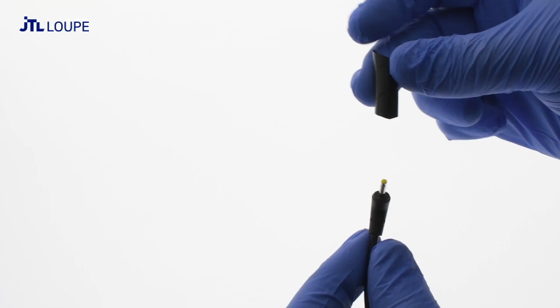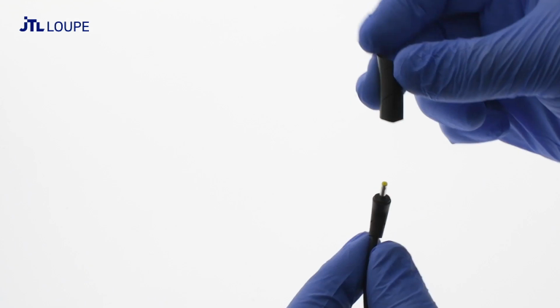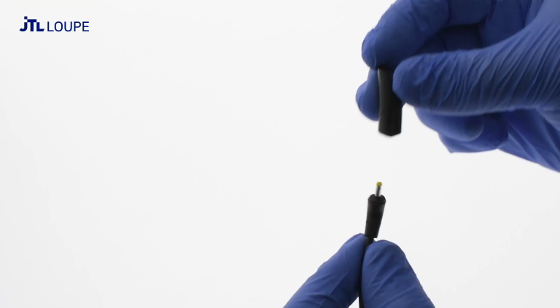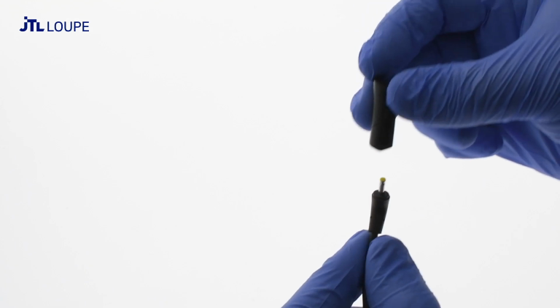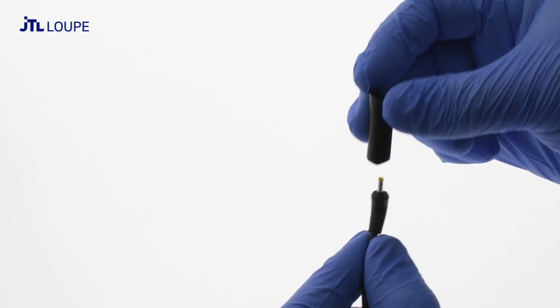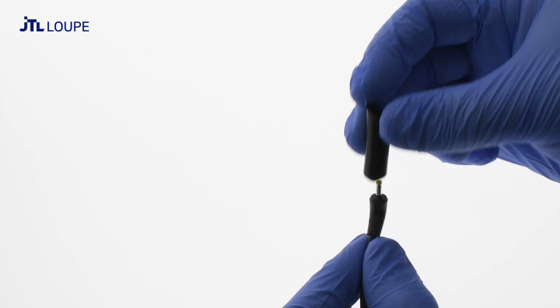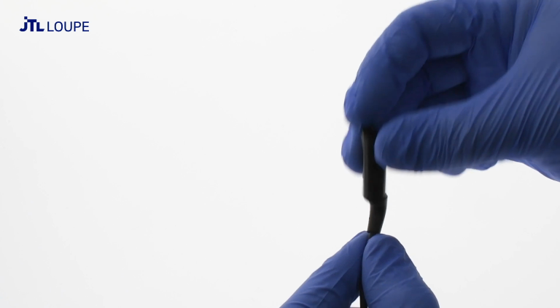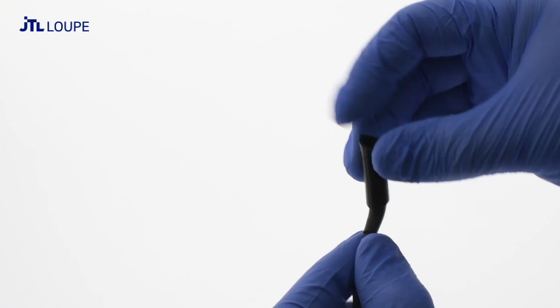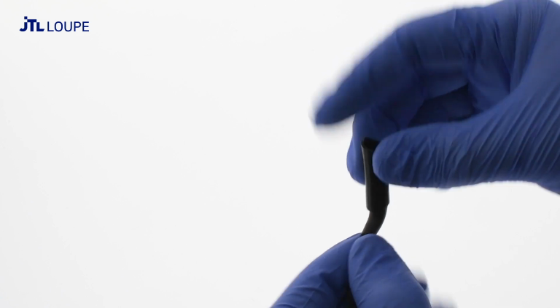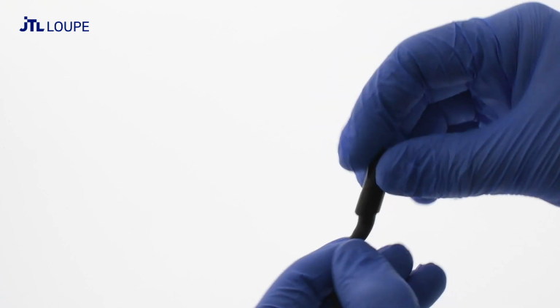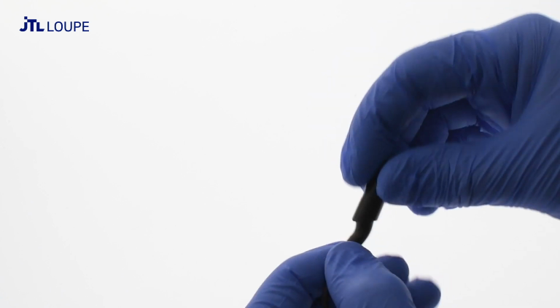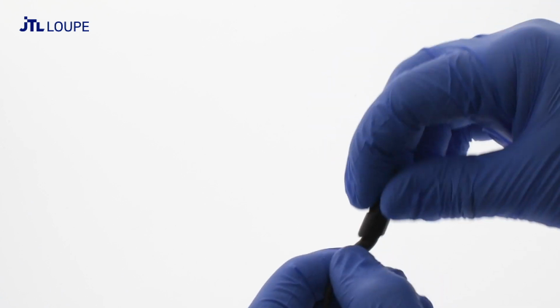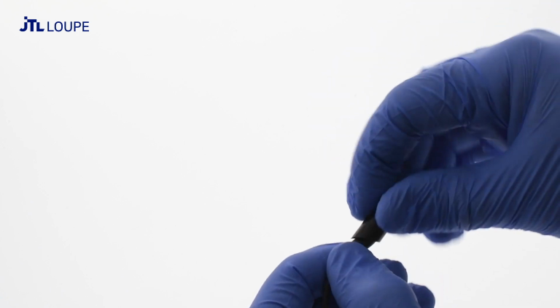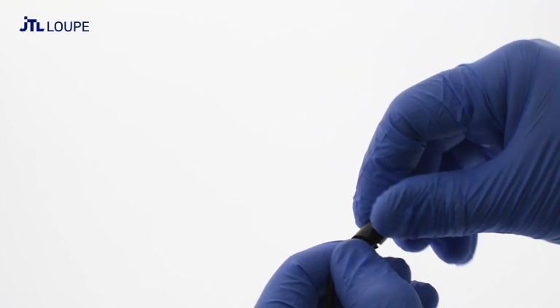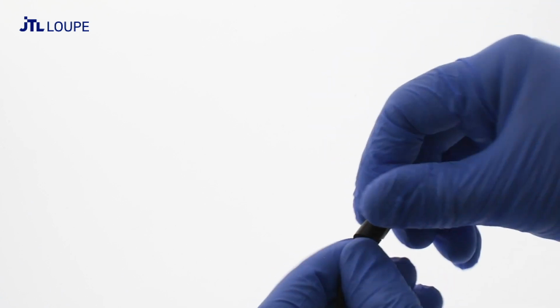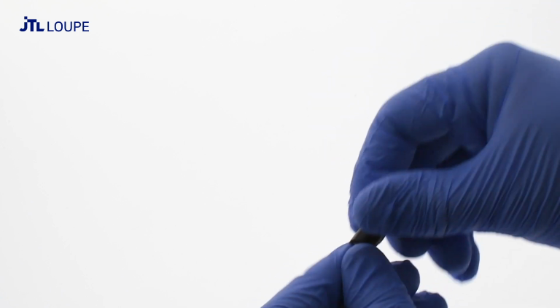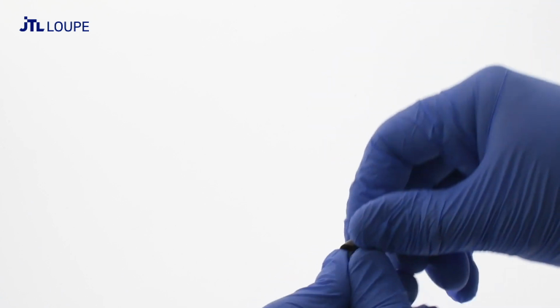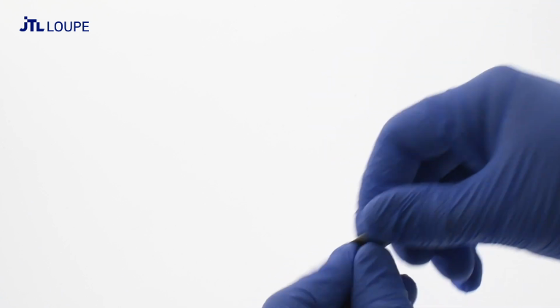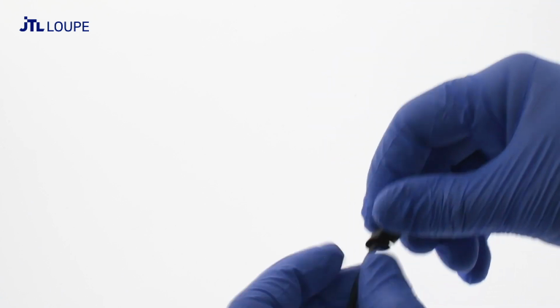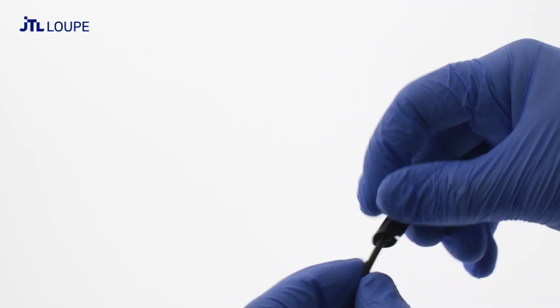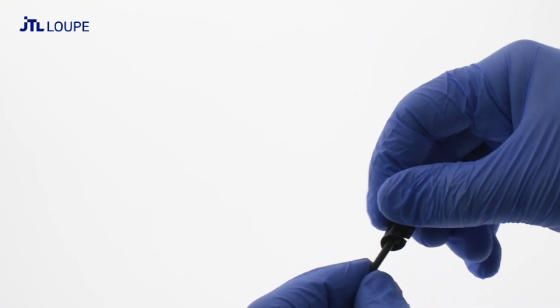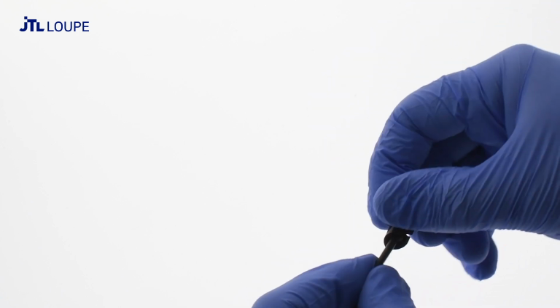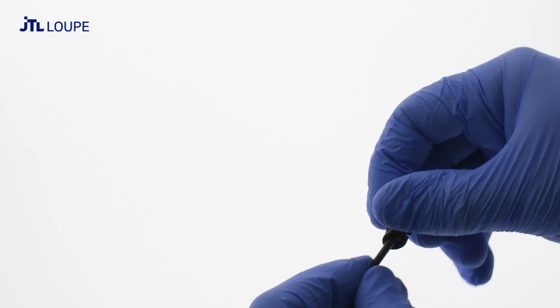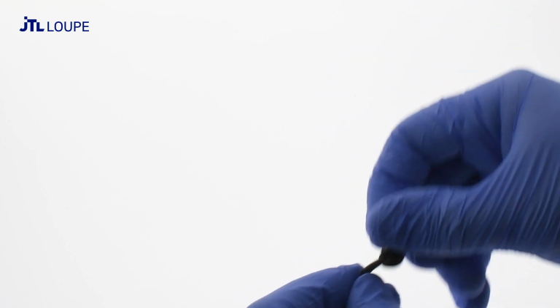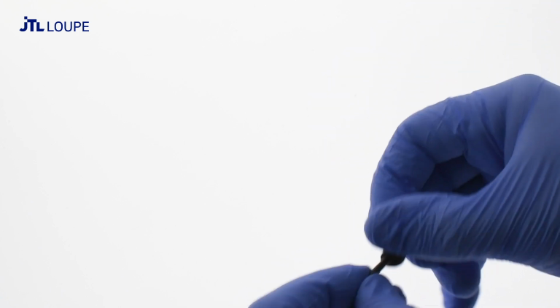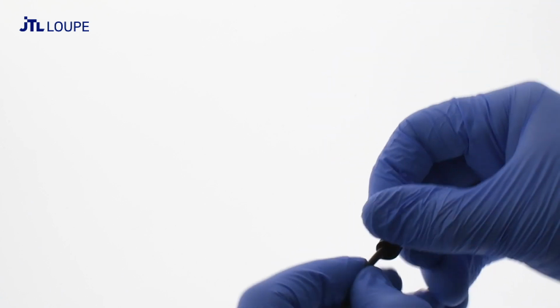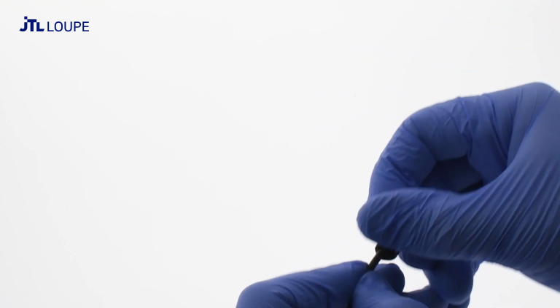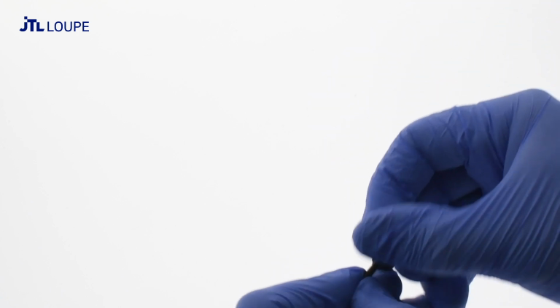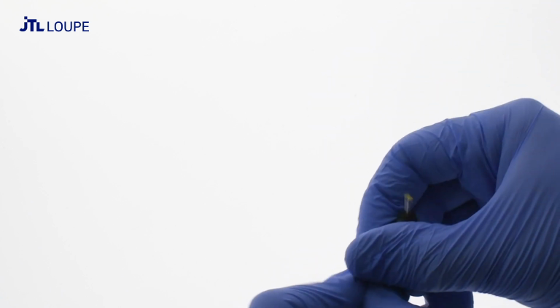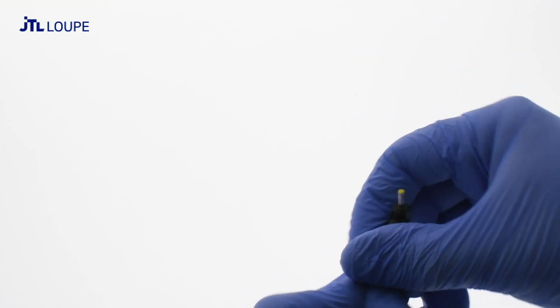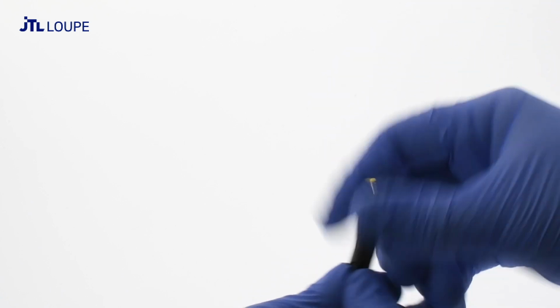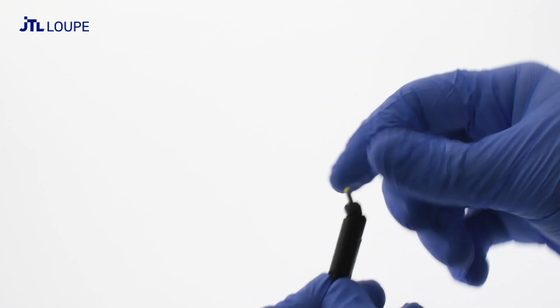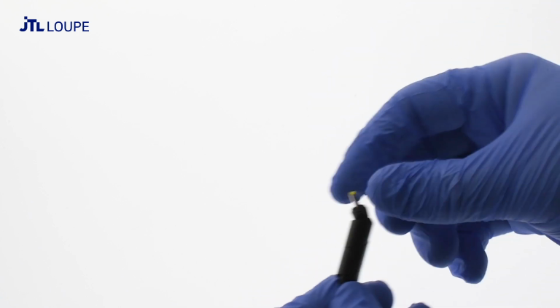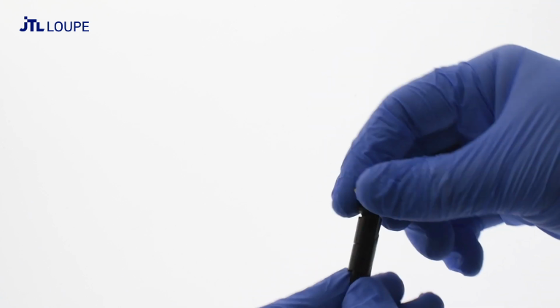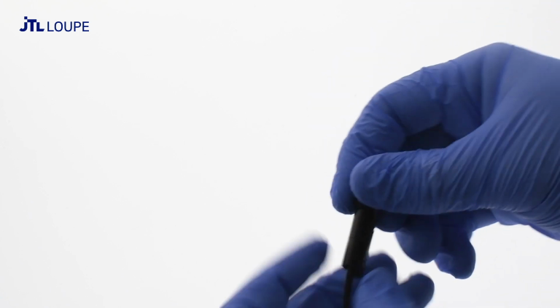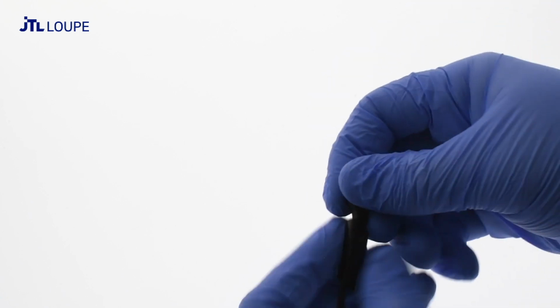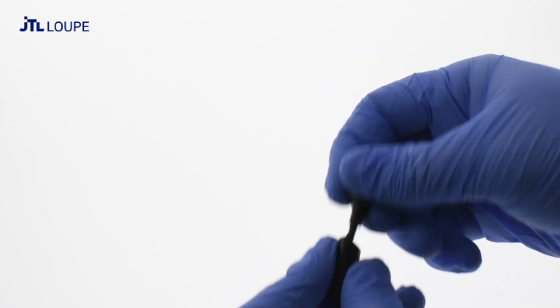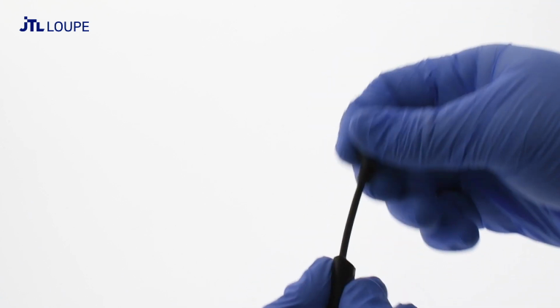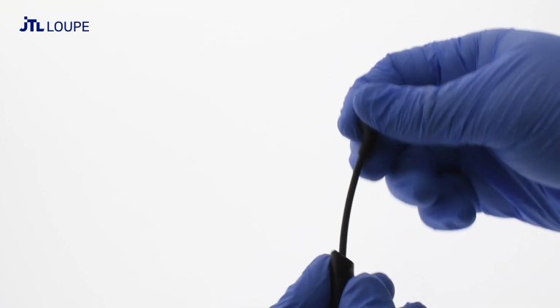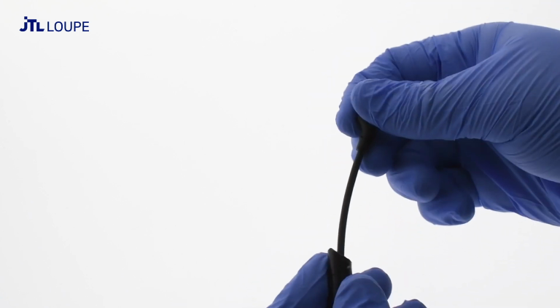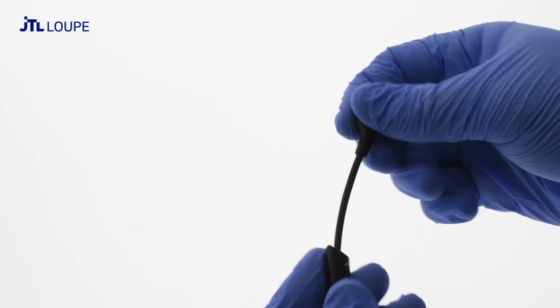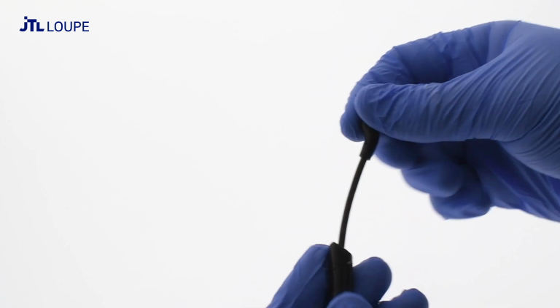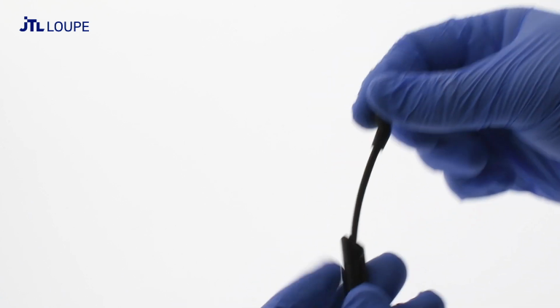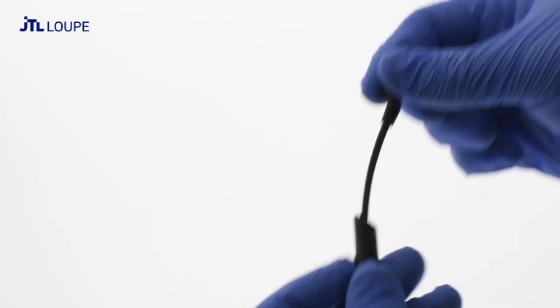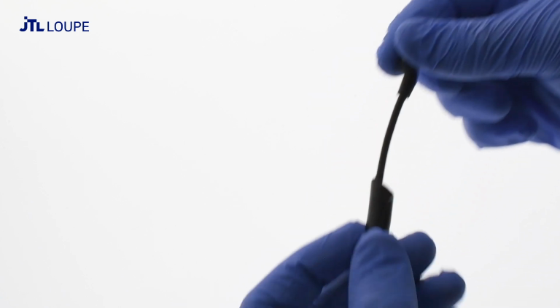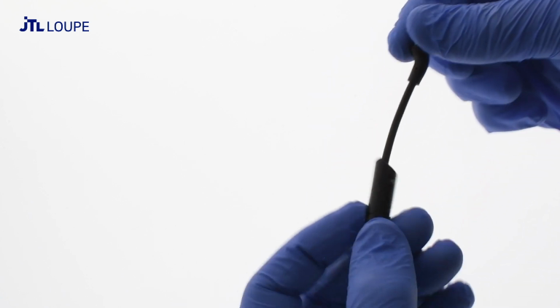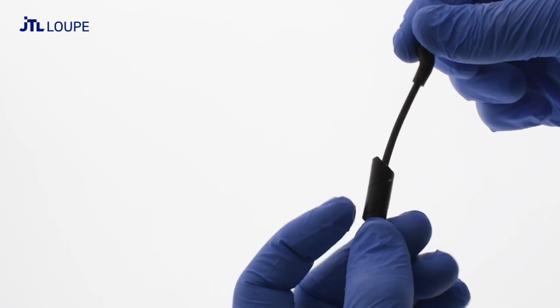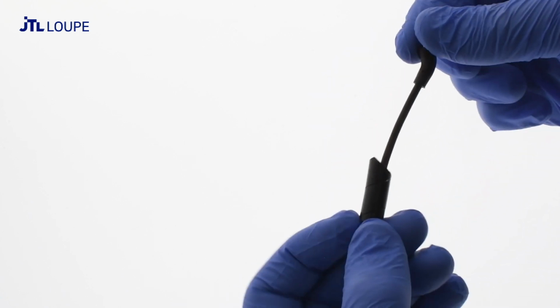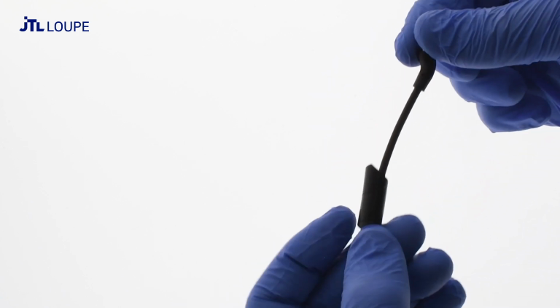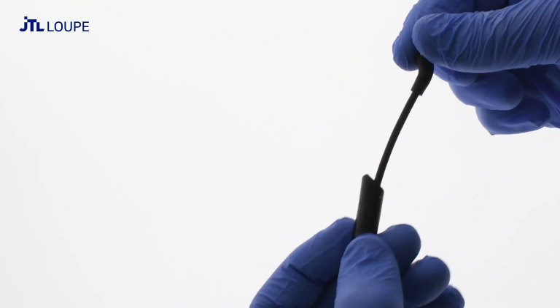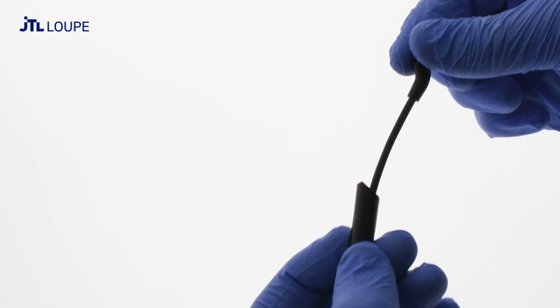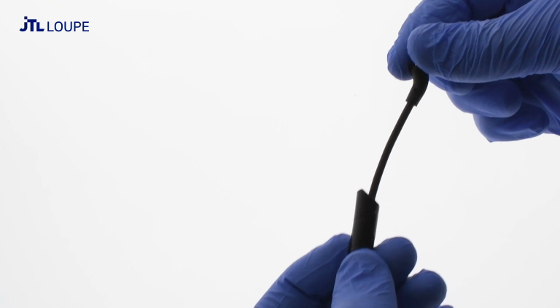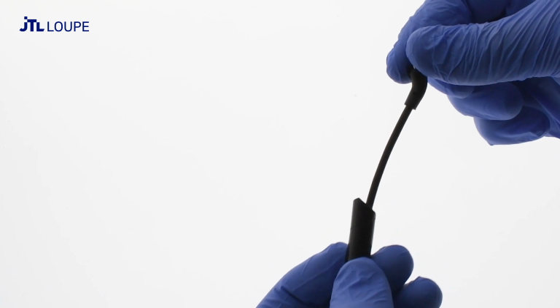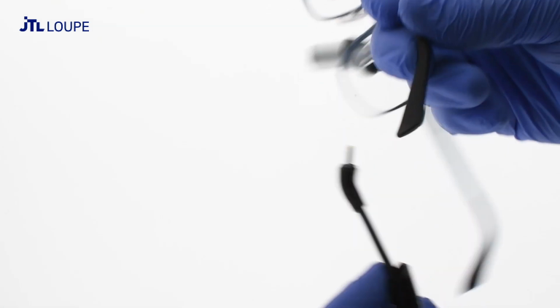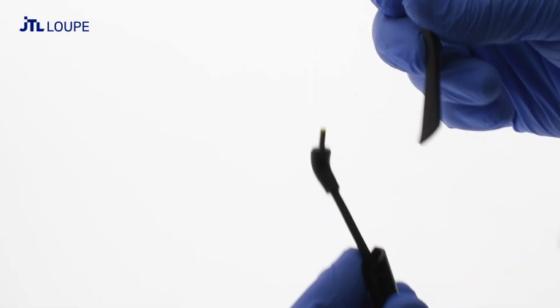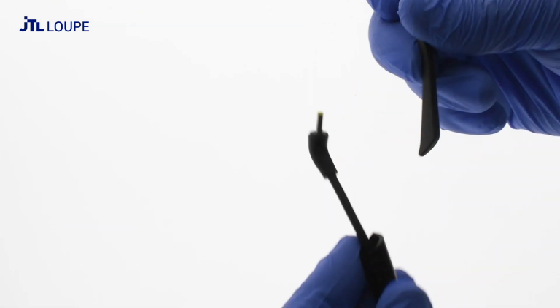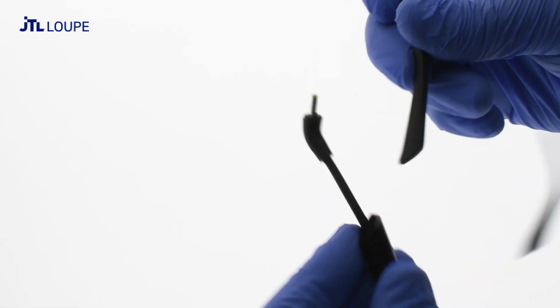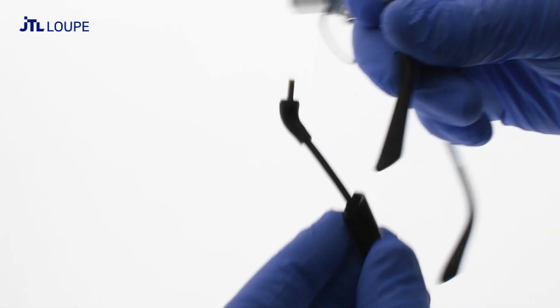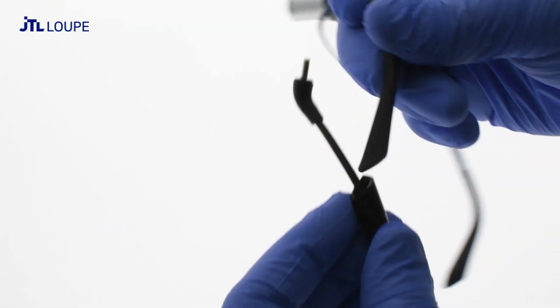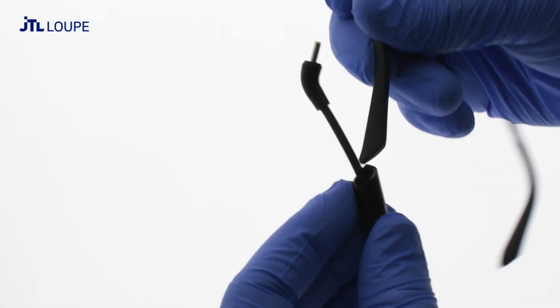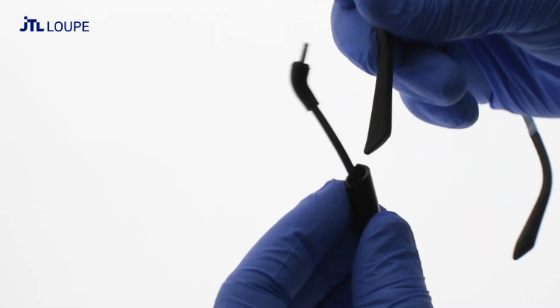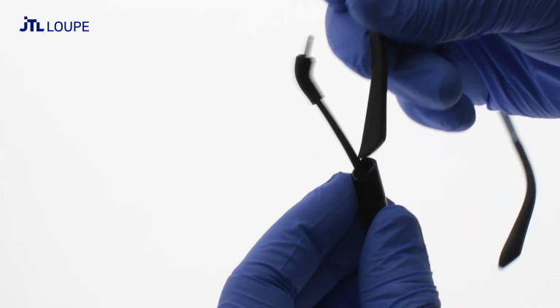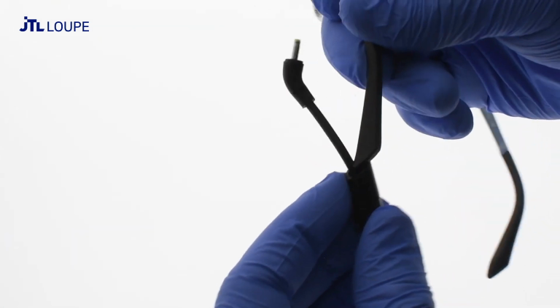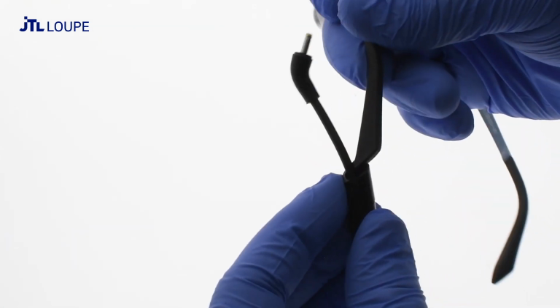Begin by attaching the wire to one of your temple arms. Feed the wire through the spiral, then slide the spiral onto the temple arm.